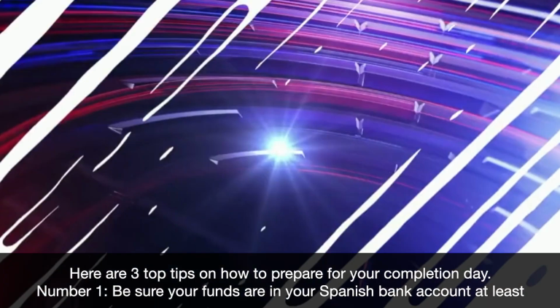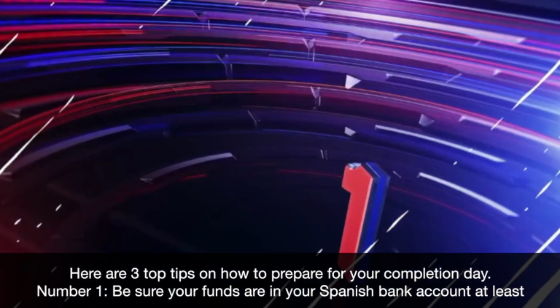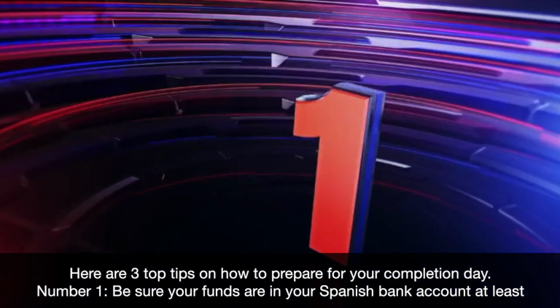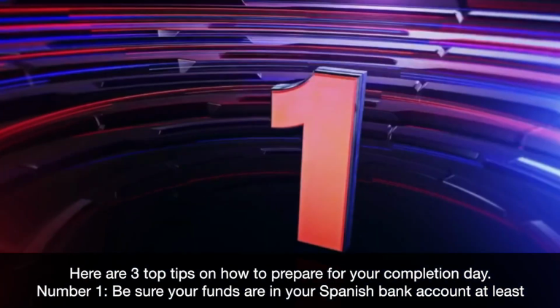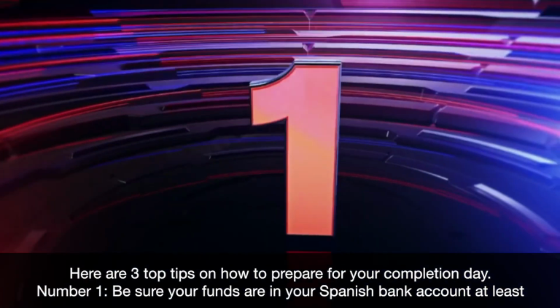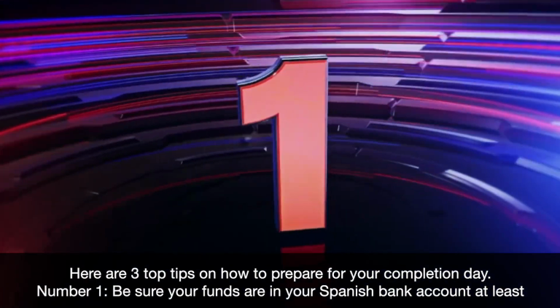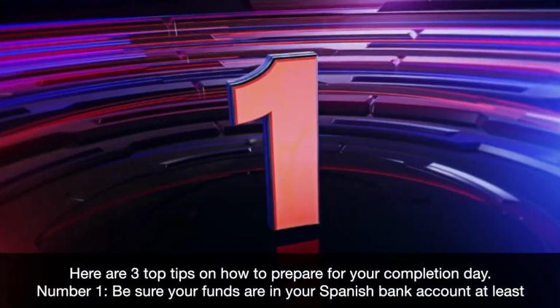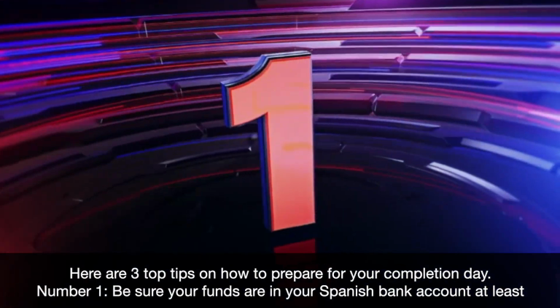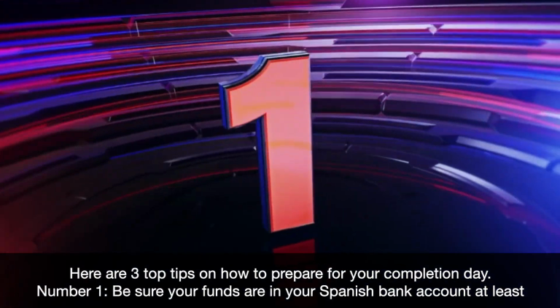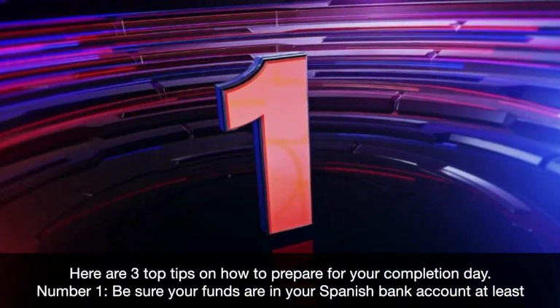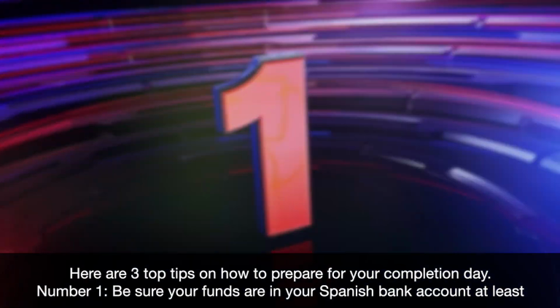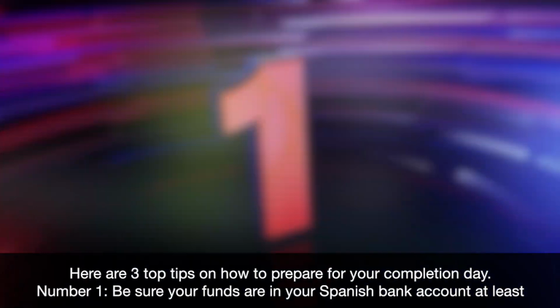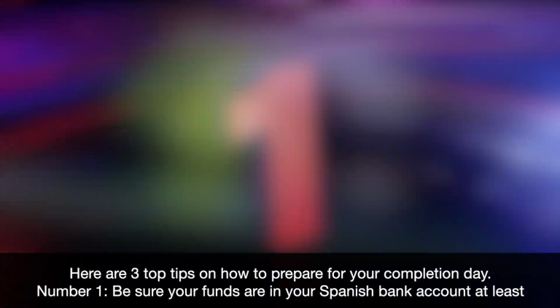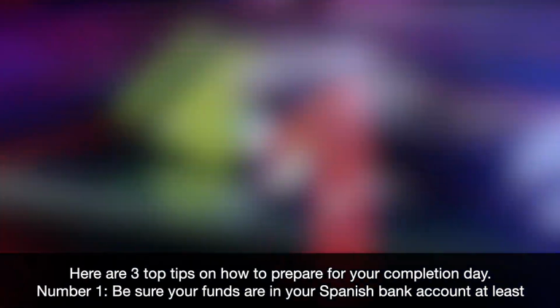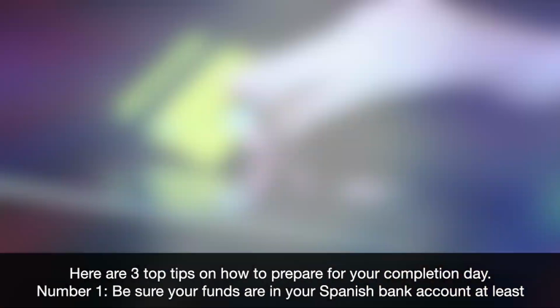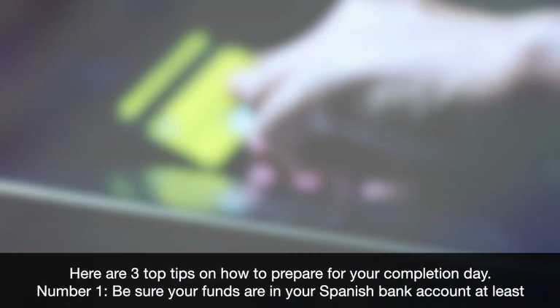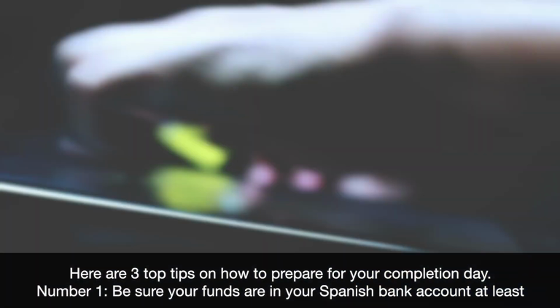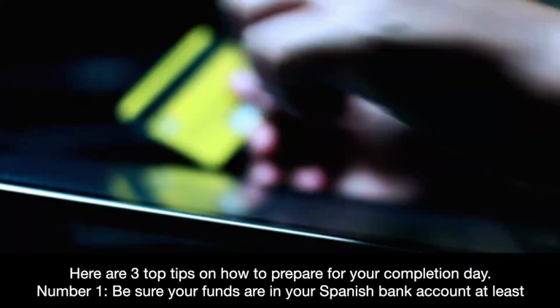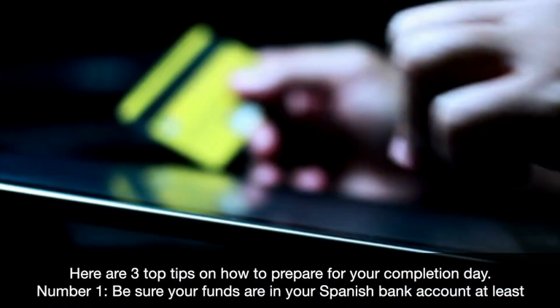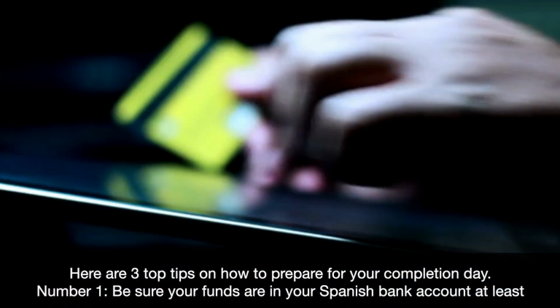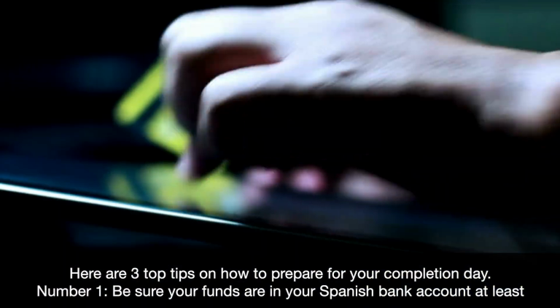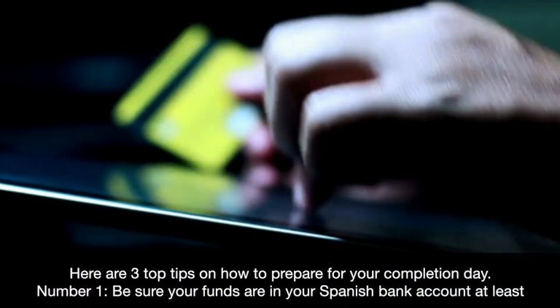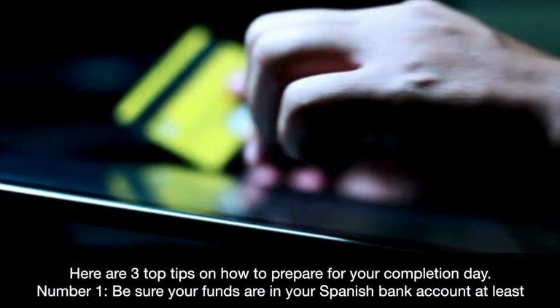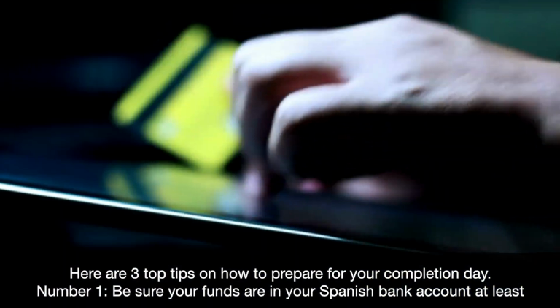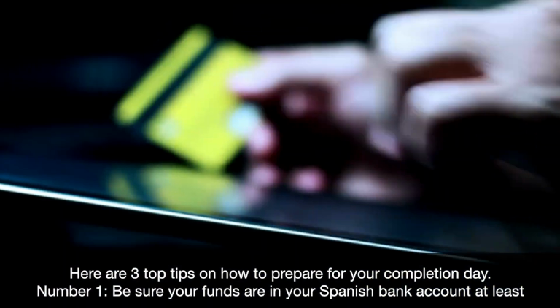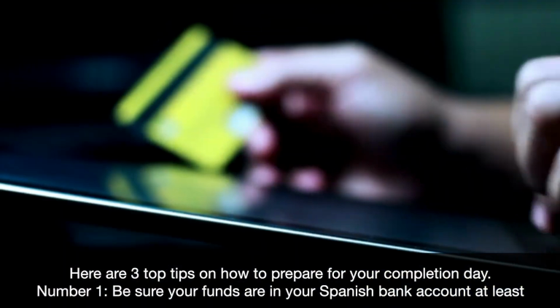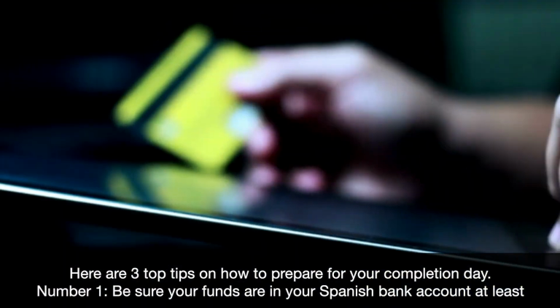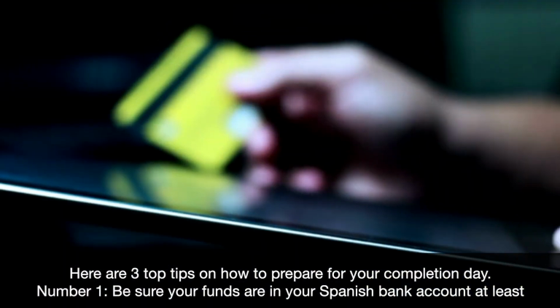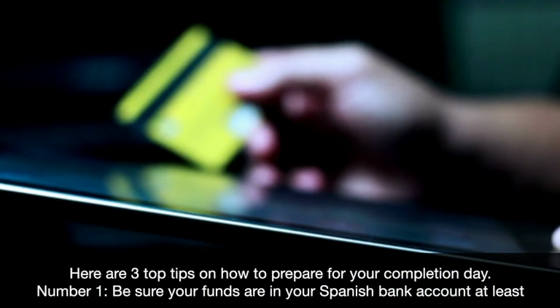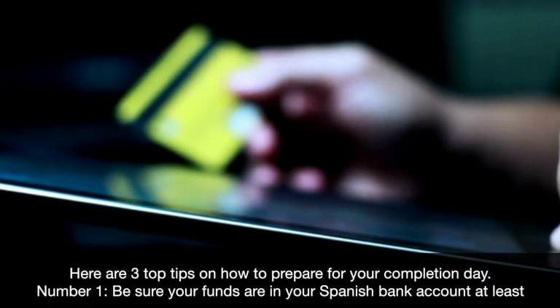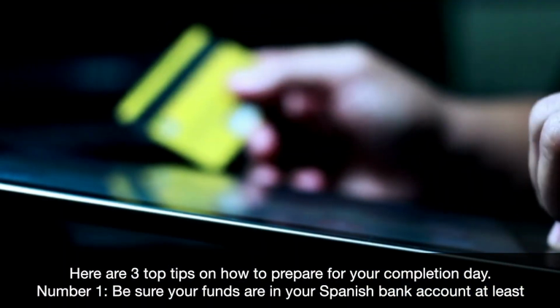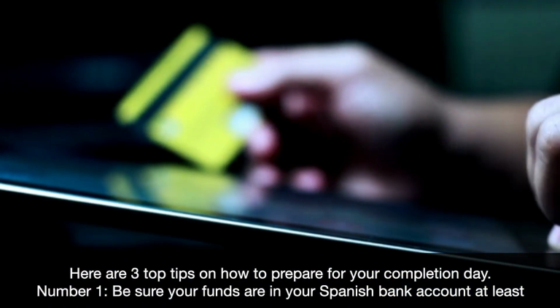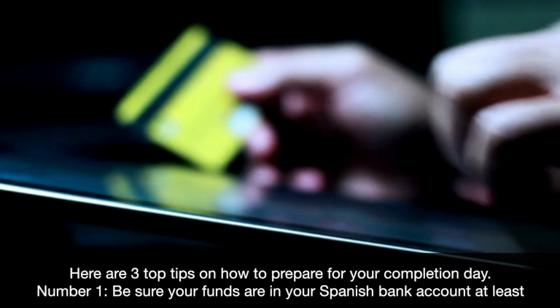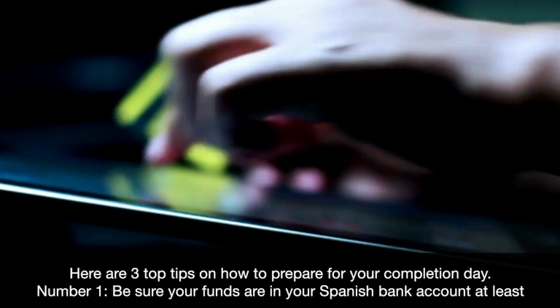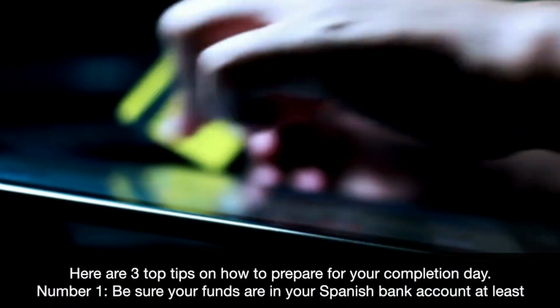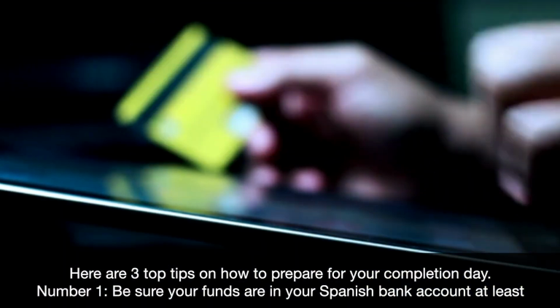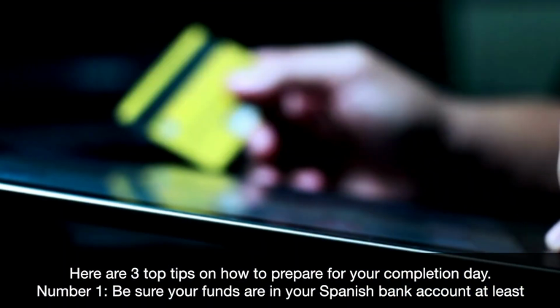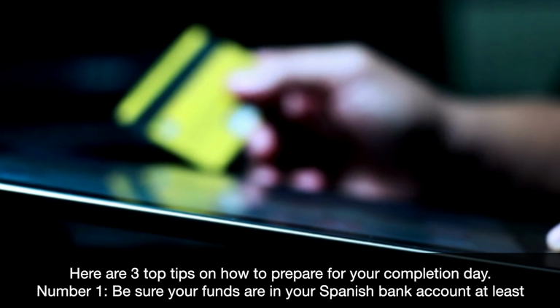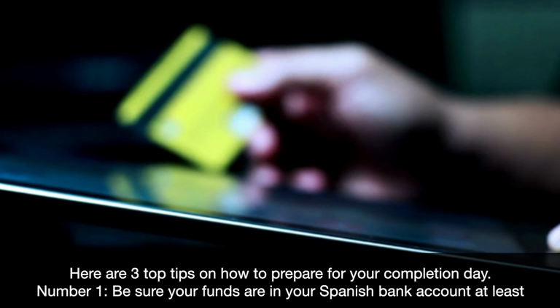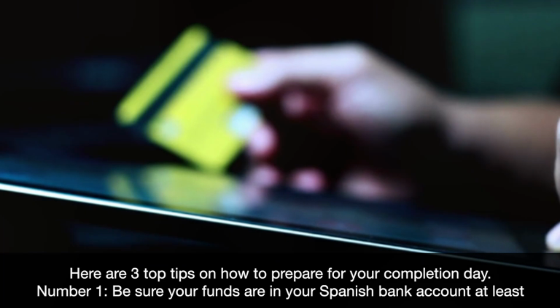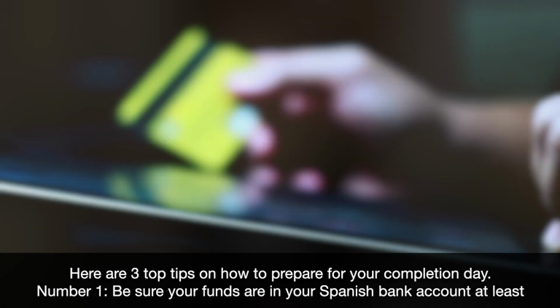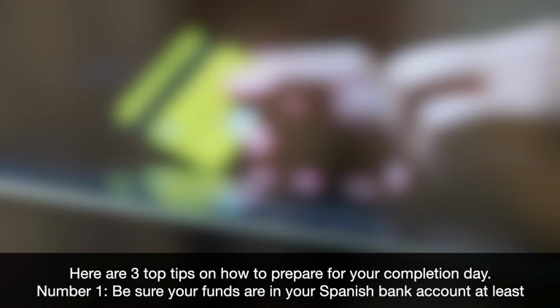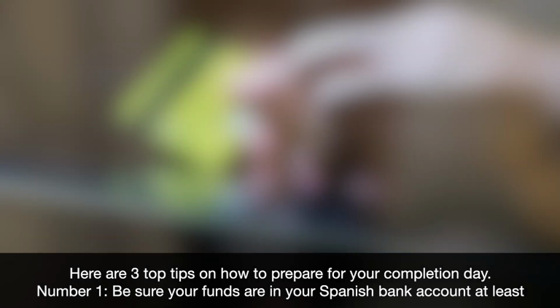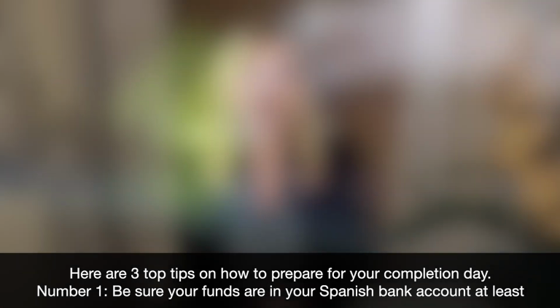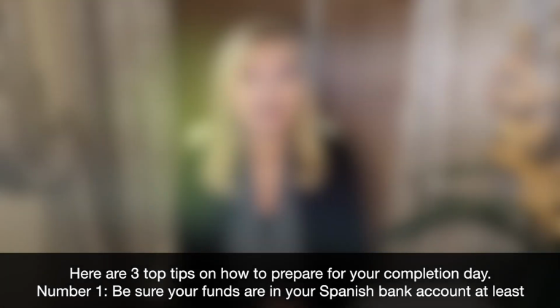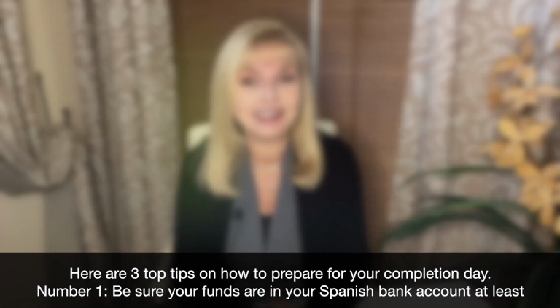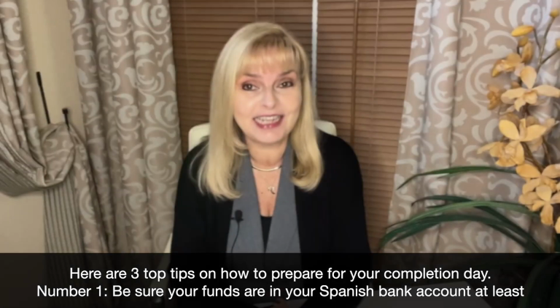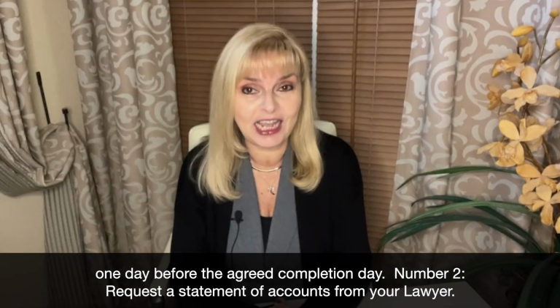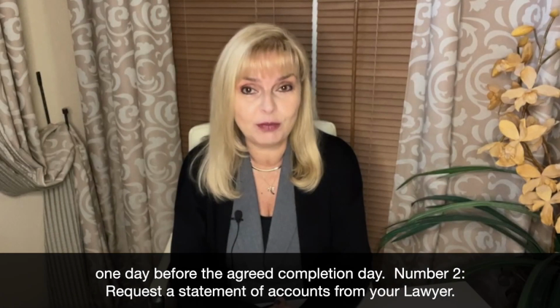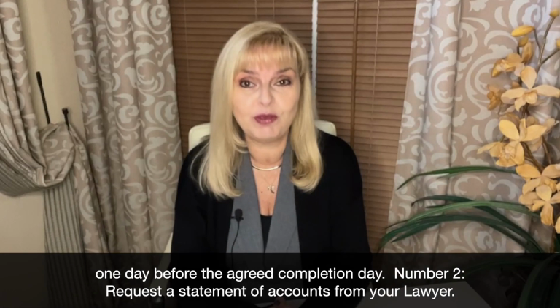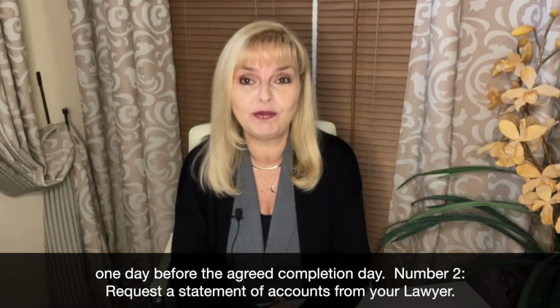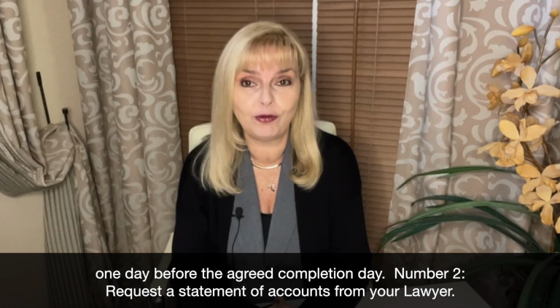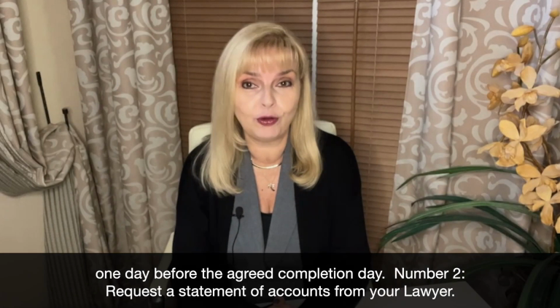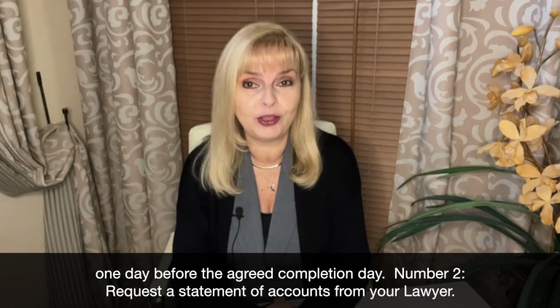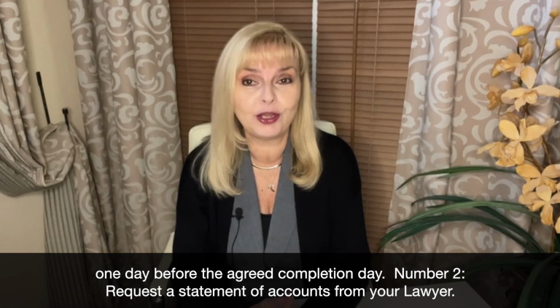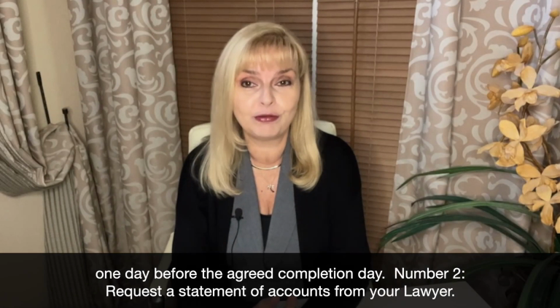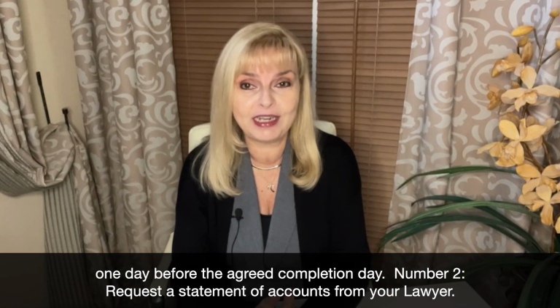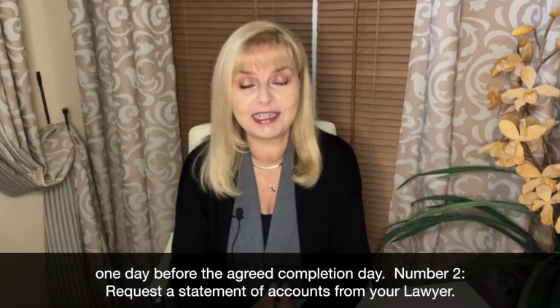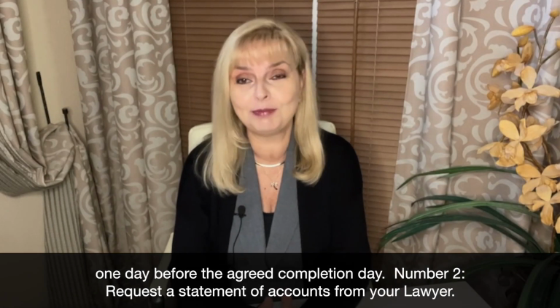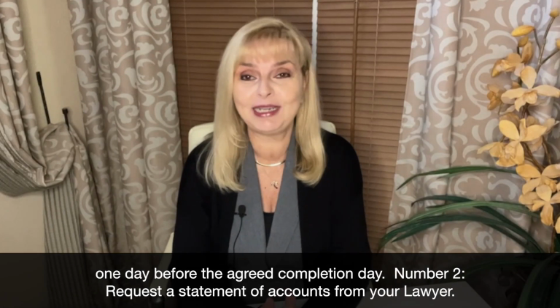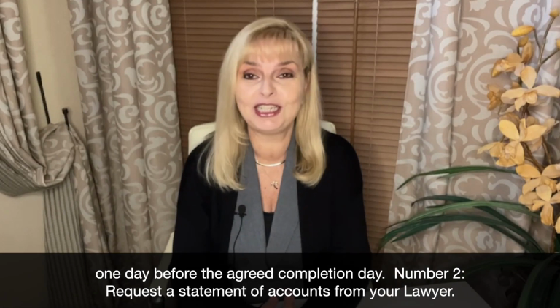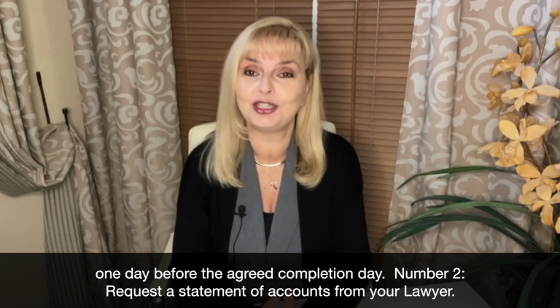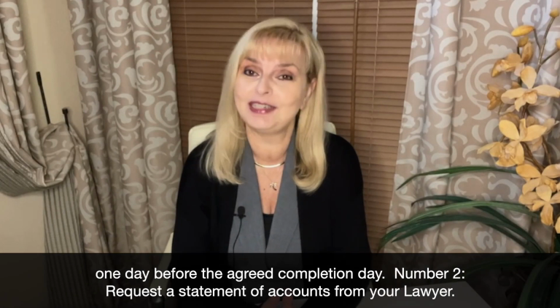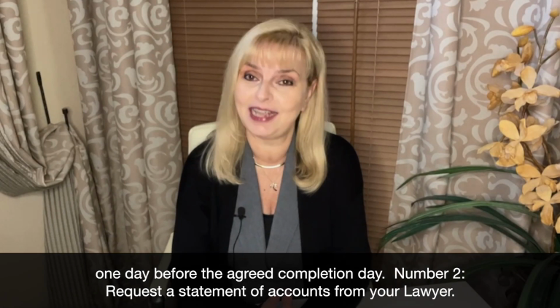Number one: be sure your funds are in your Spanish bank account at least a day before the agreed completion day.